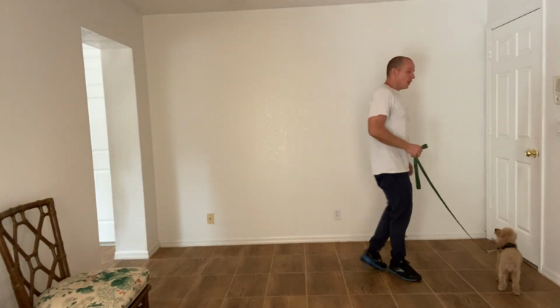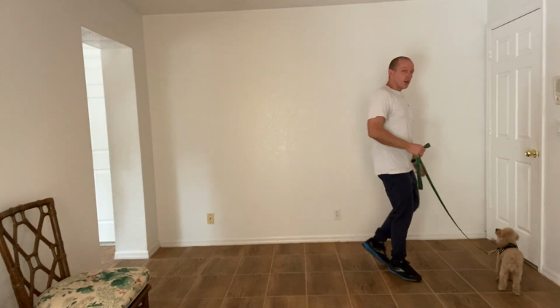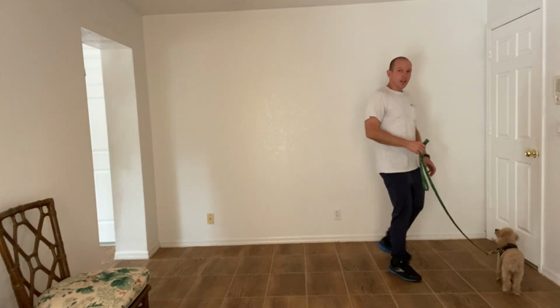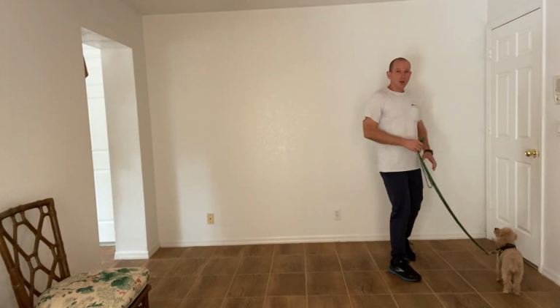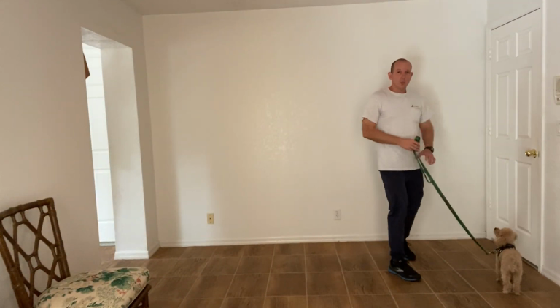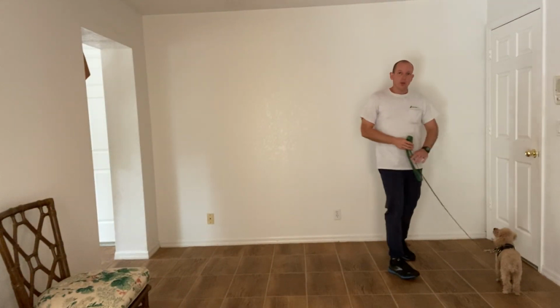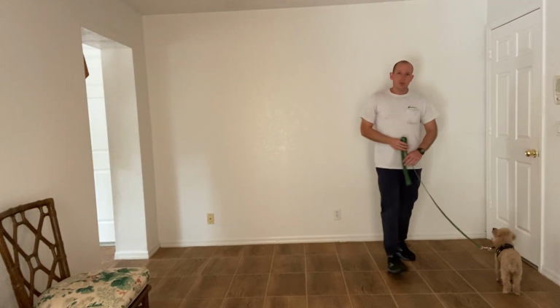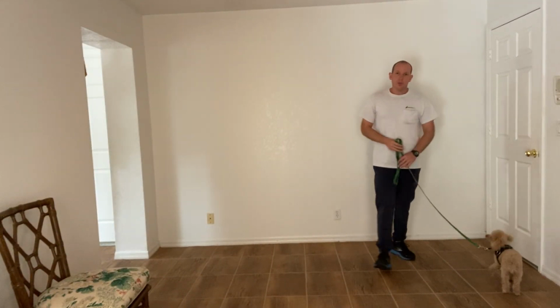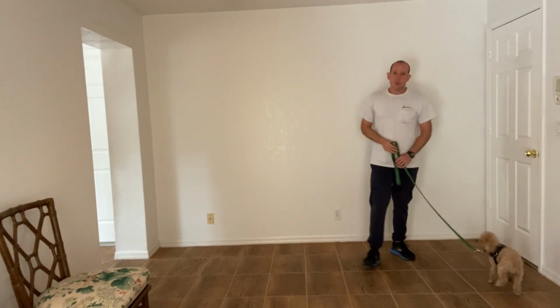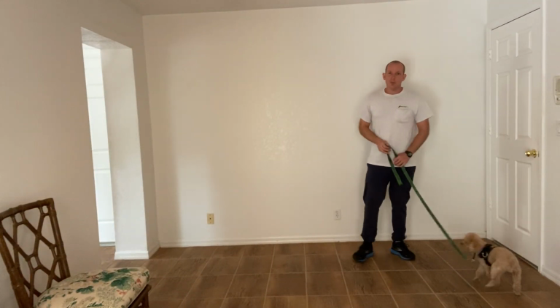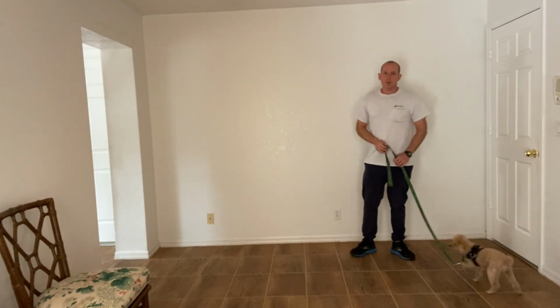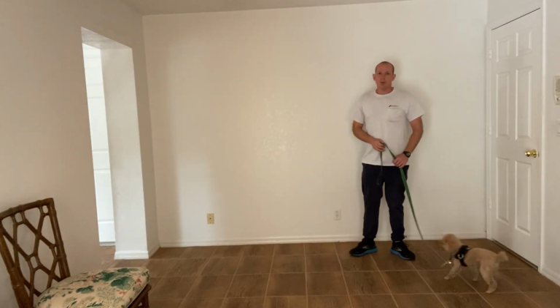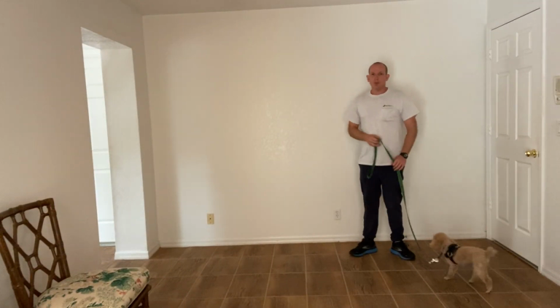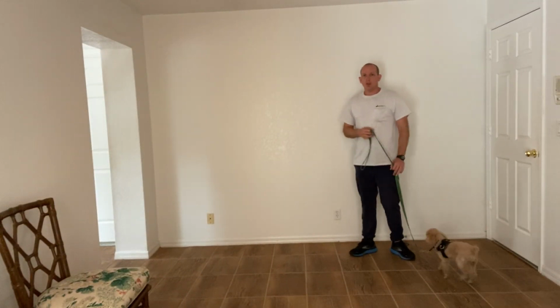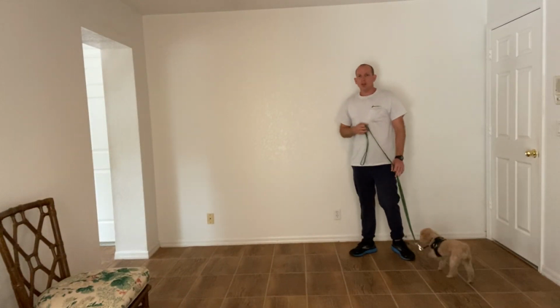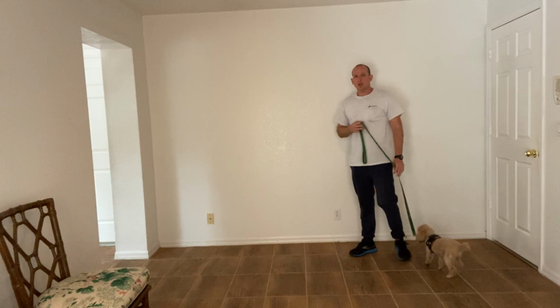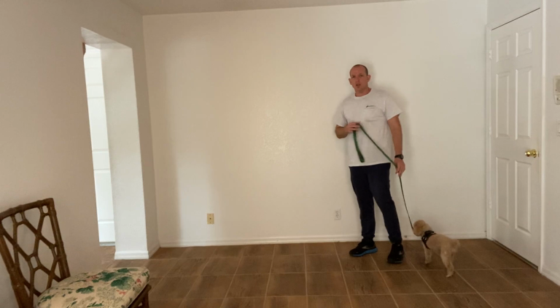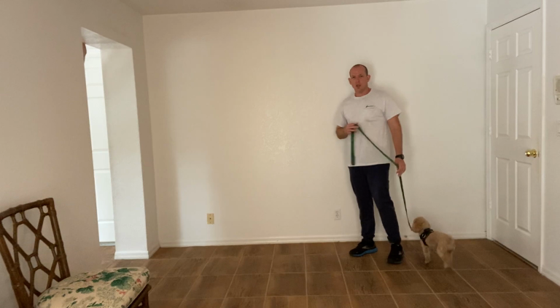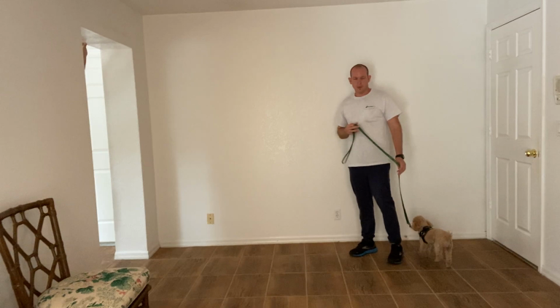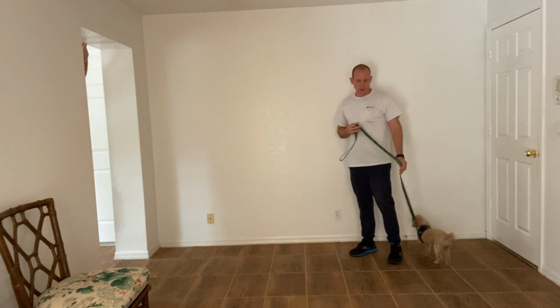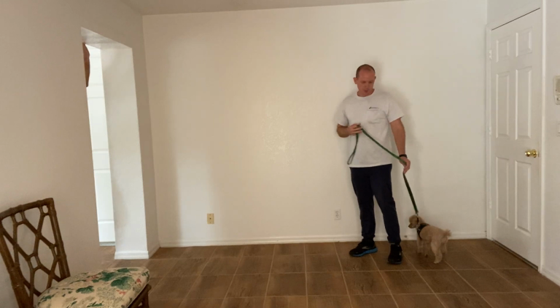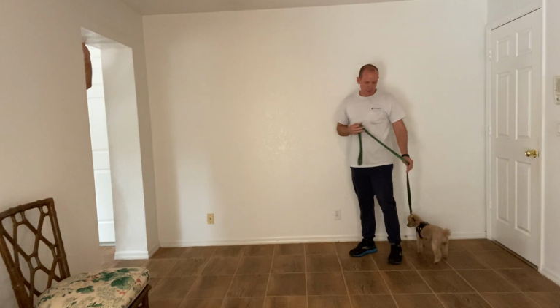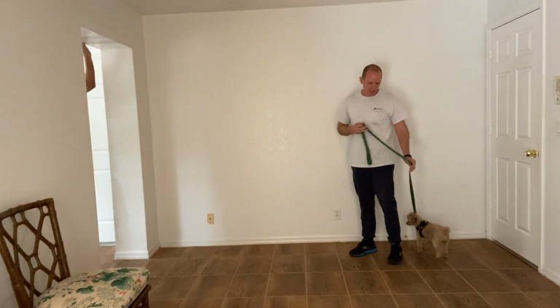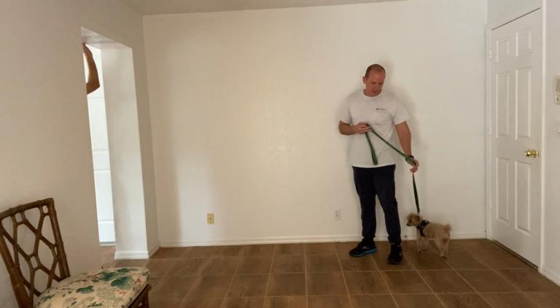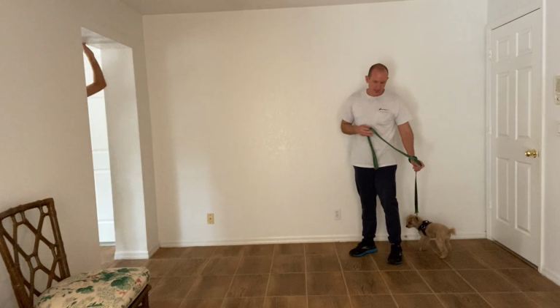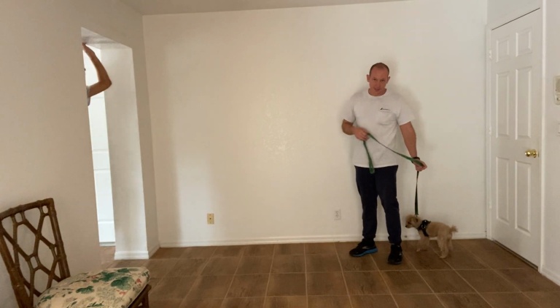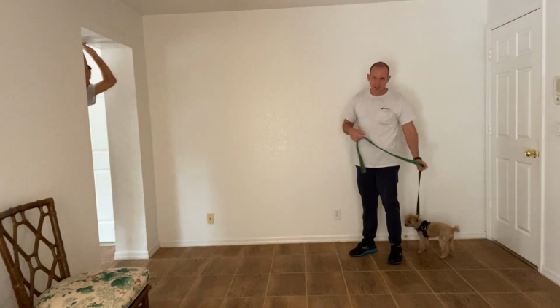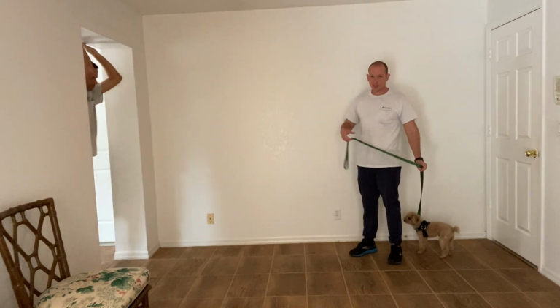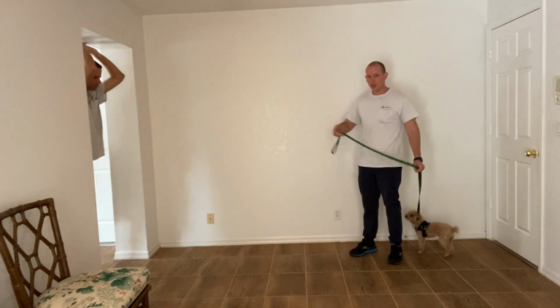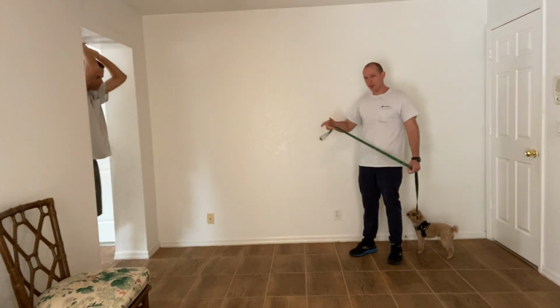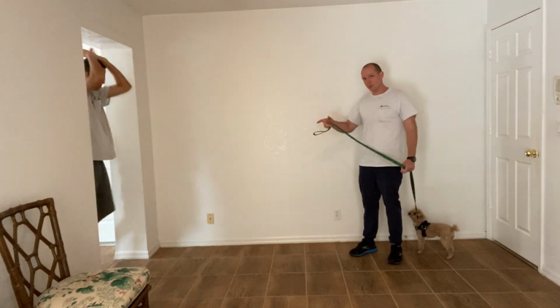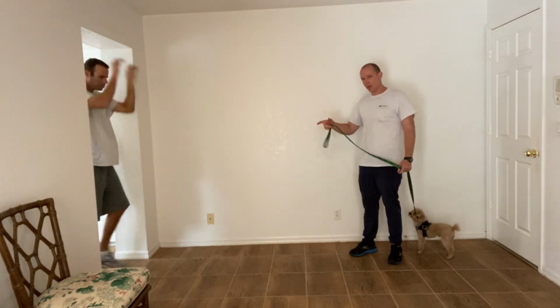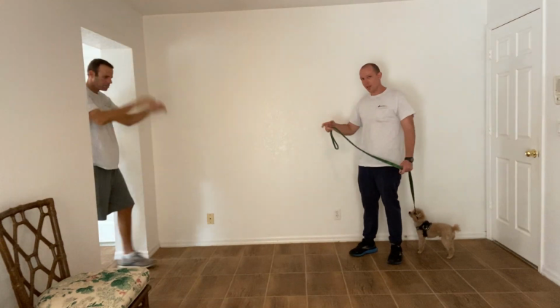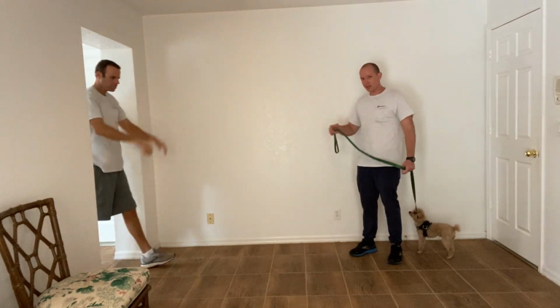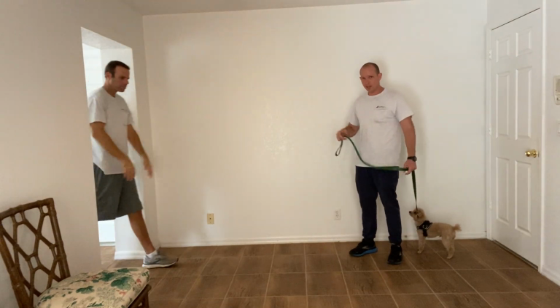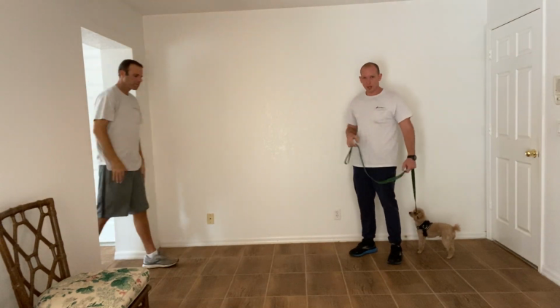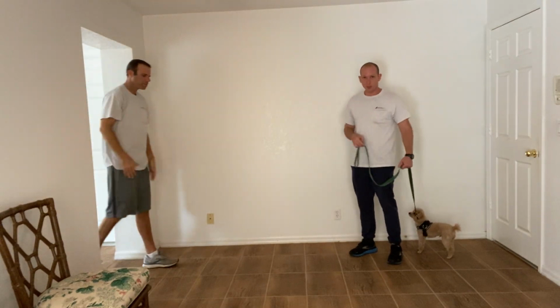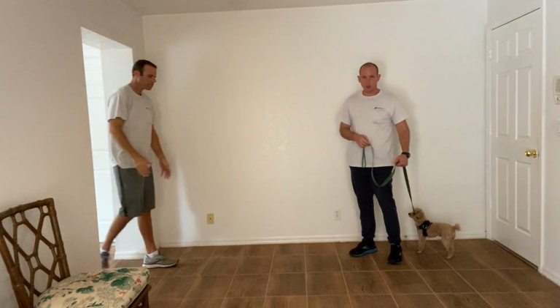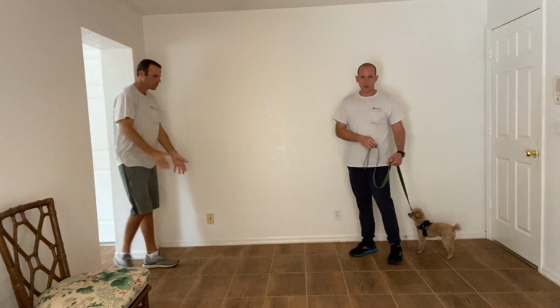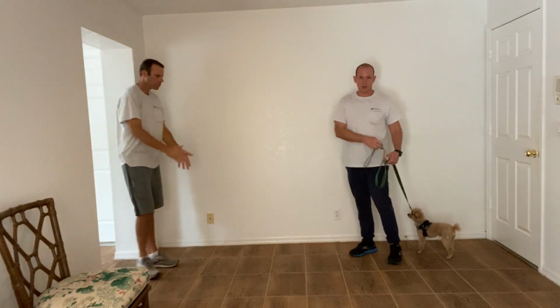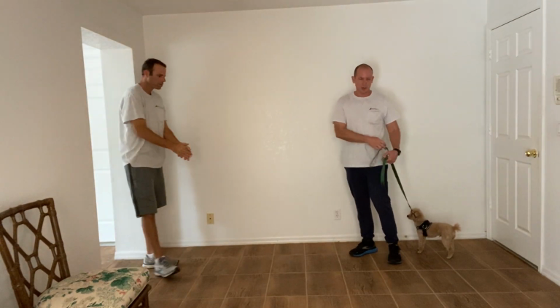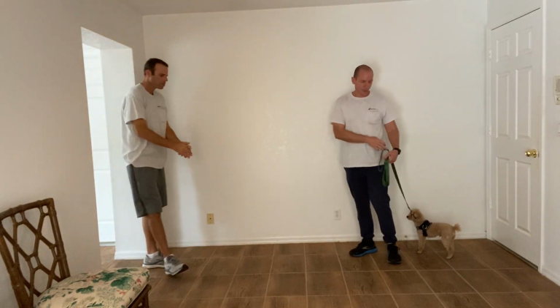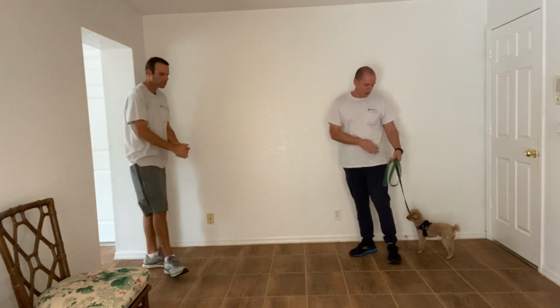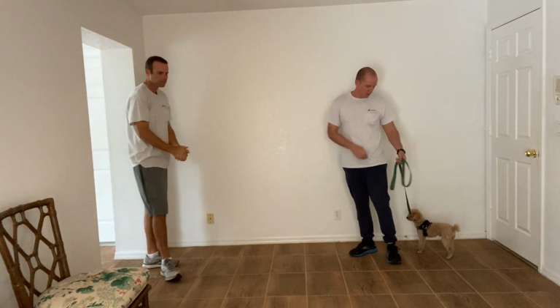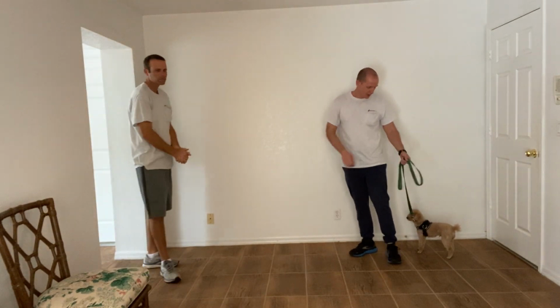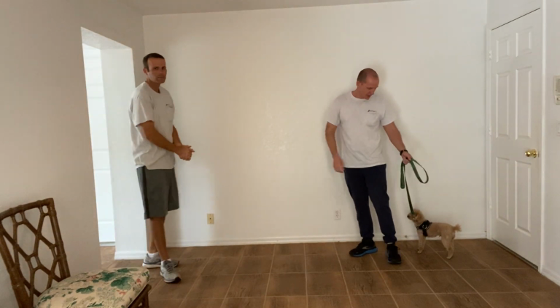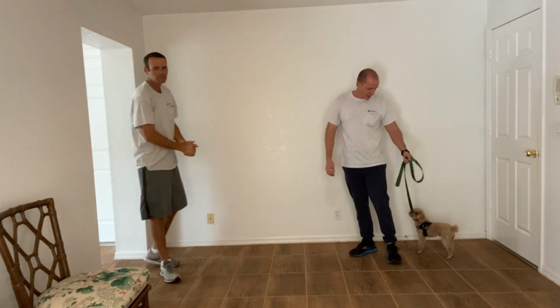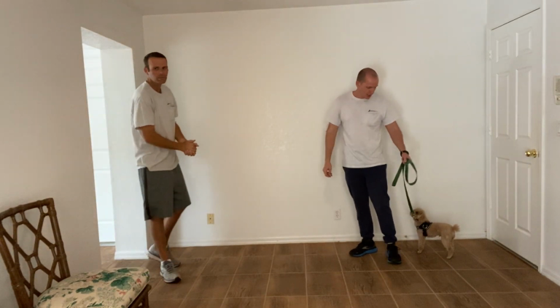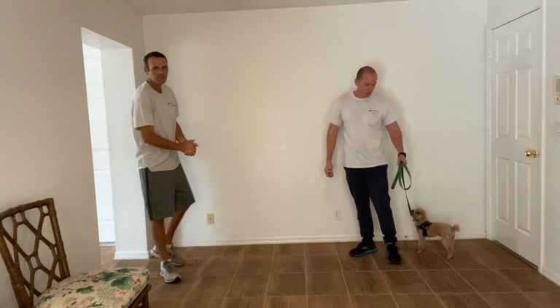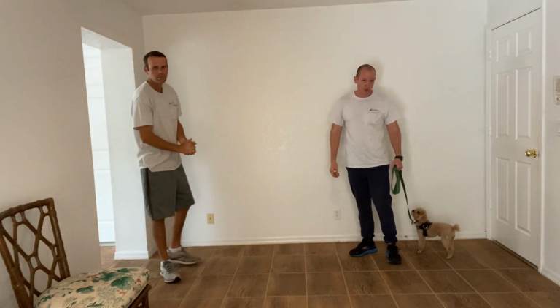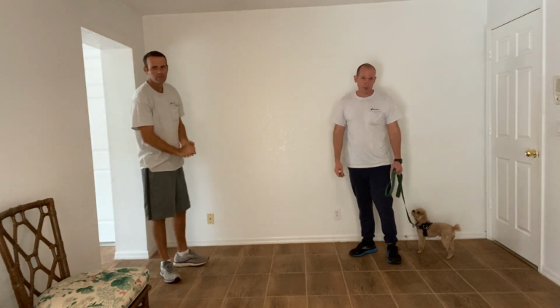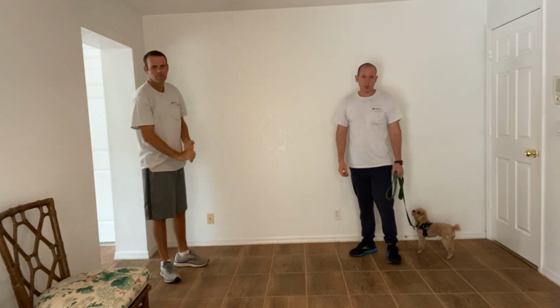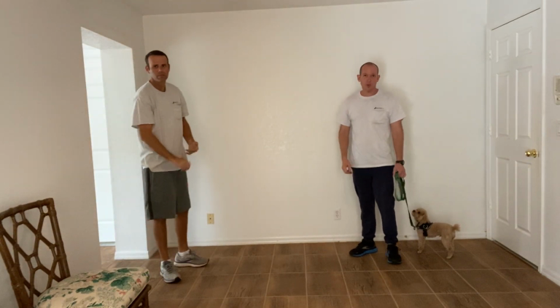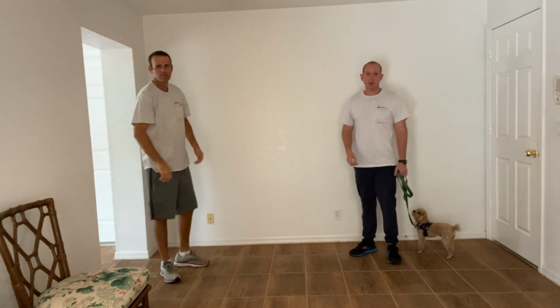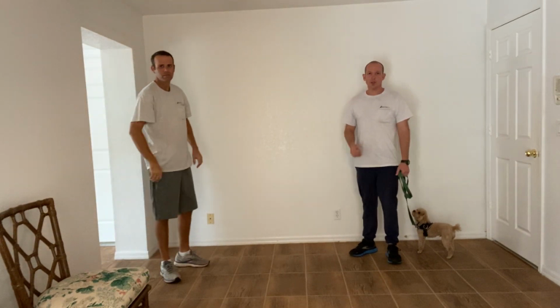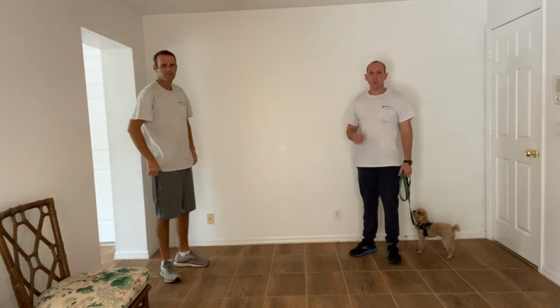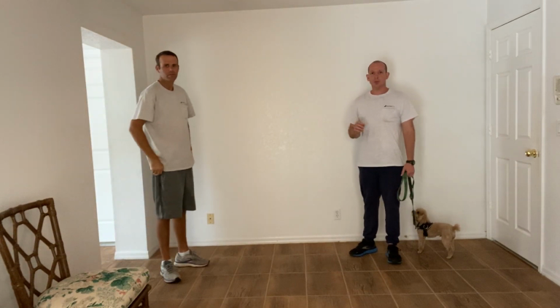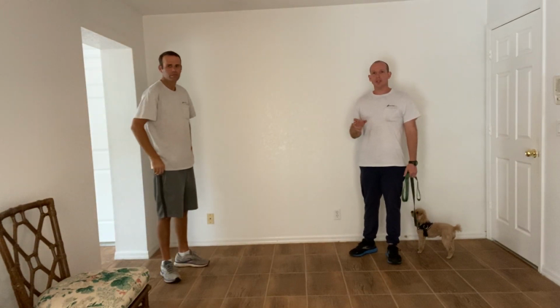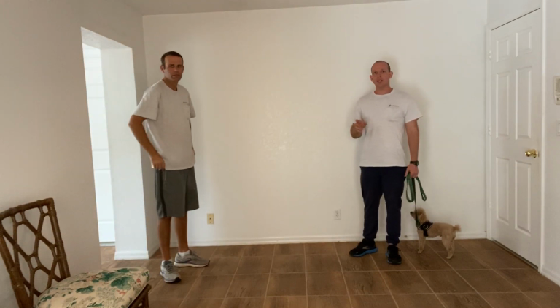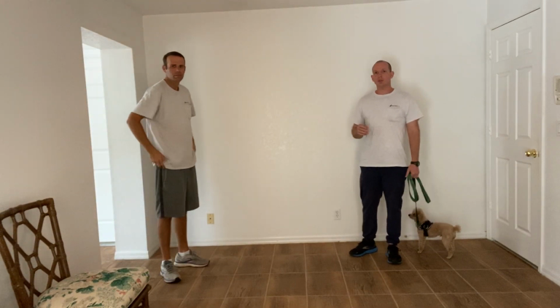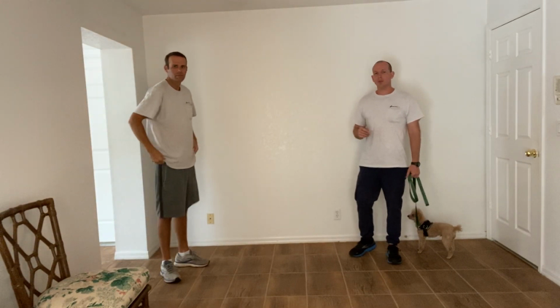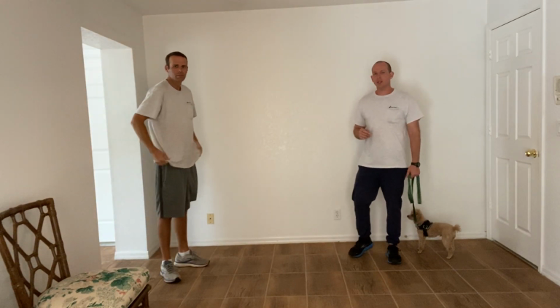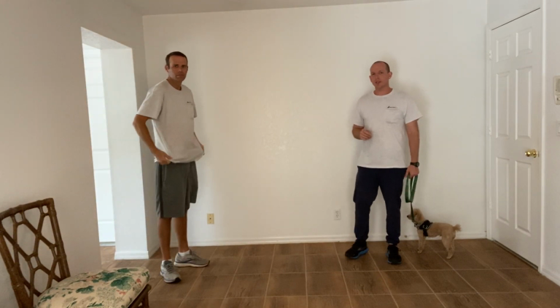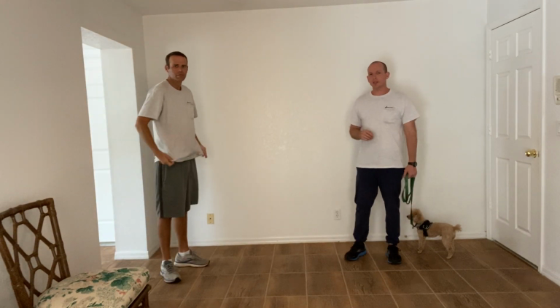Hi, I'm Walt with West Palm Dog. I'm here with Teddy and Ben and what we're going to be doing today is we're going to be working on polite greetings.